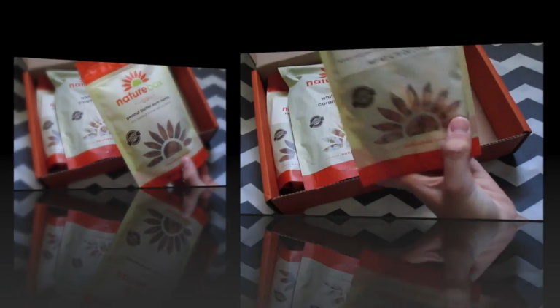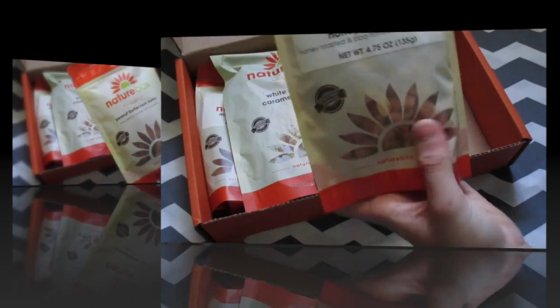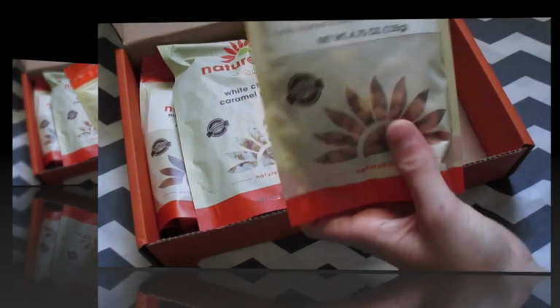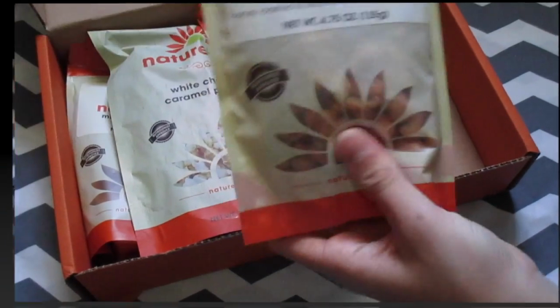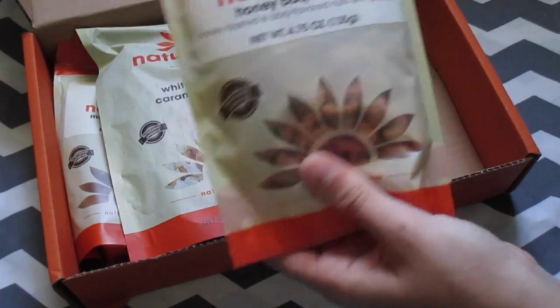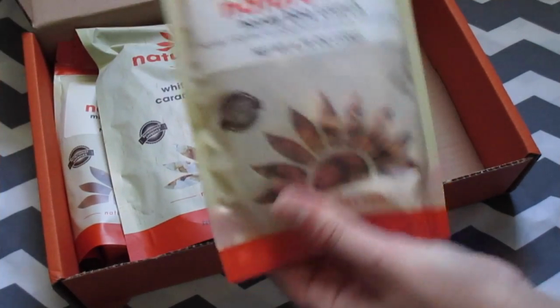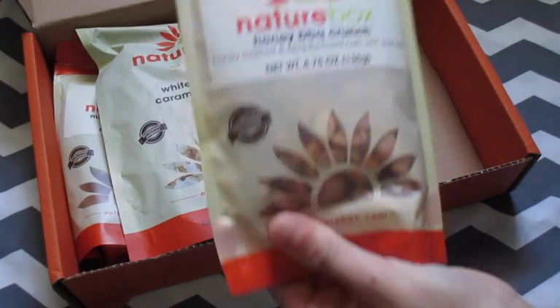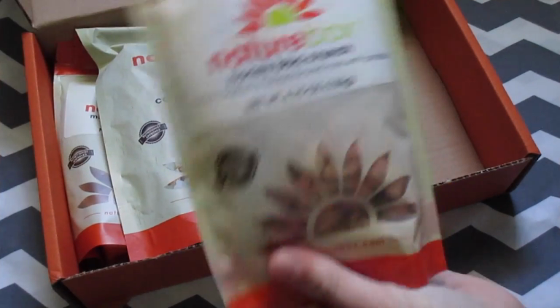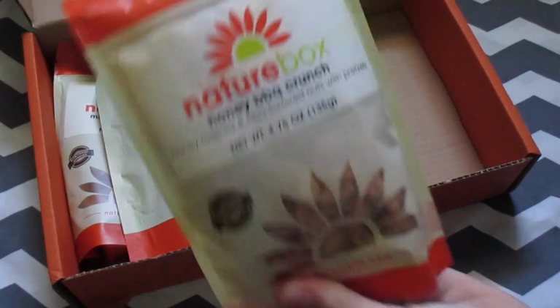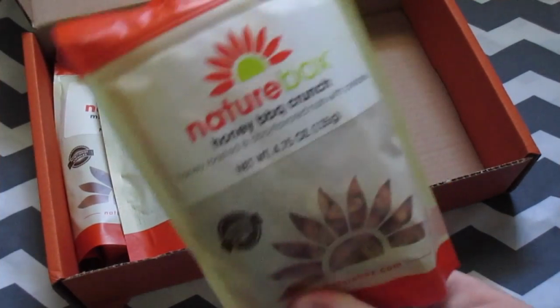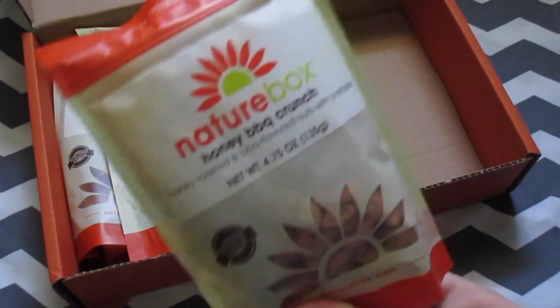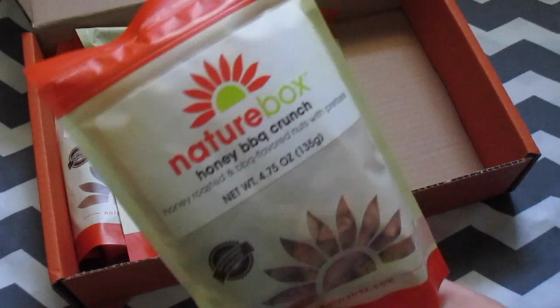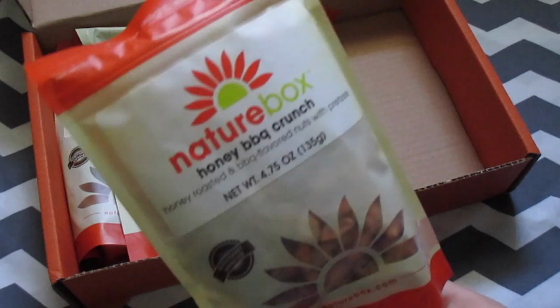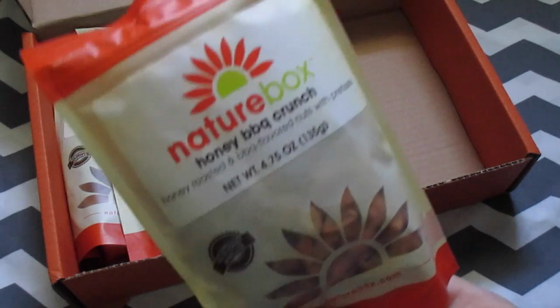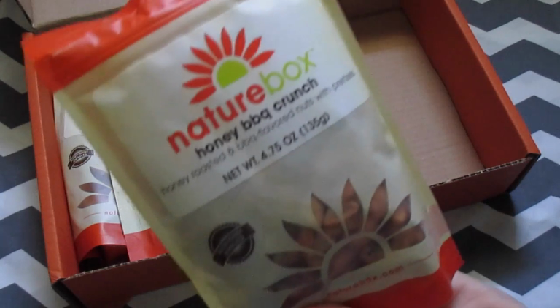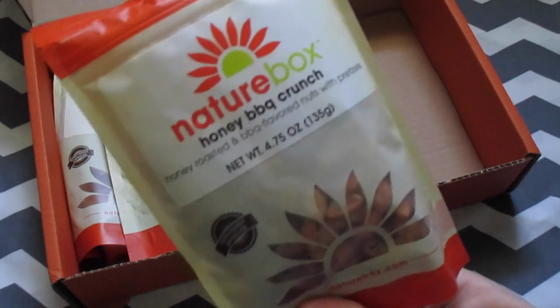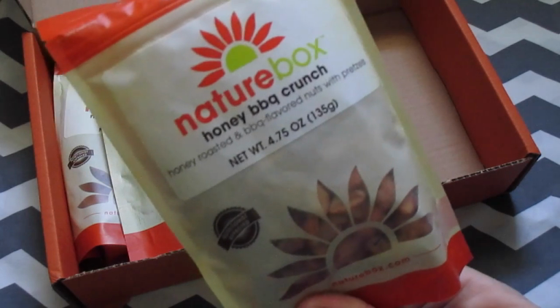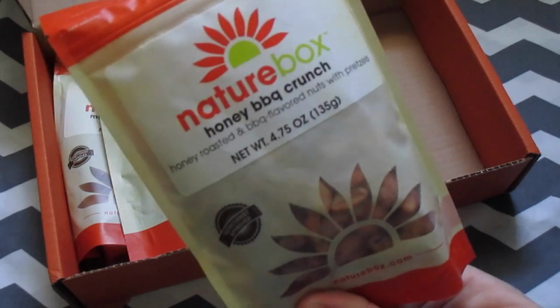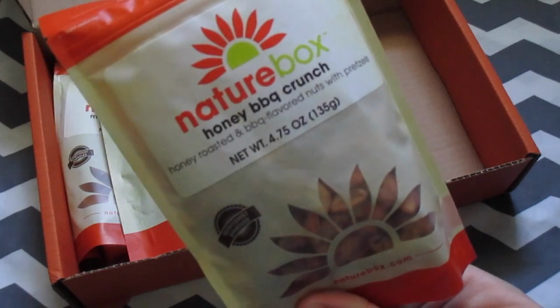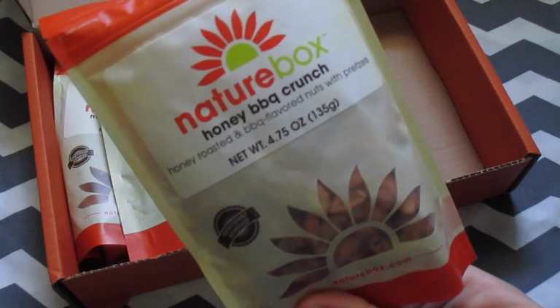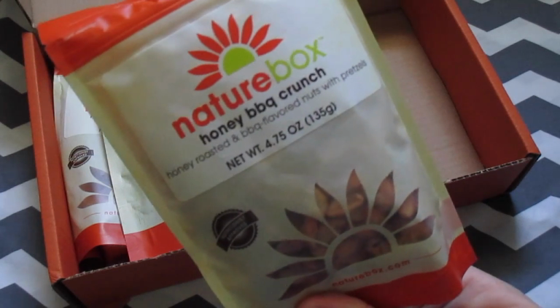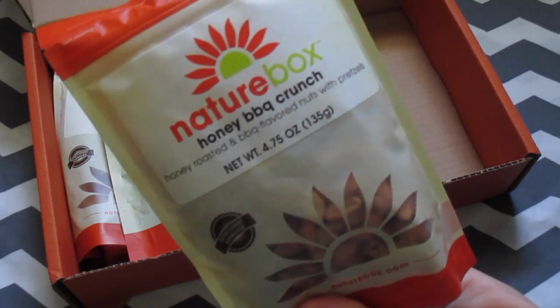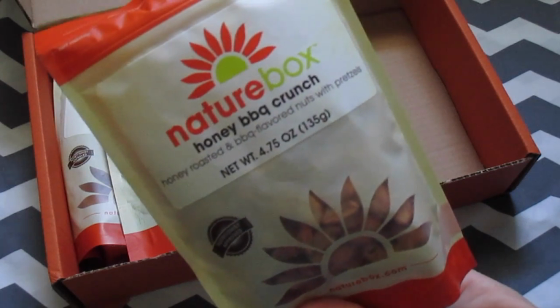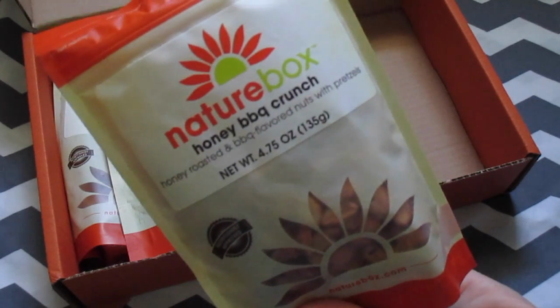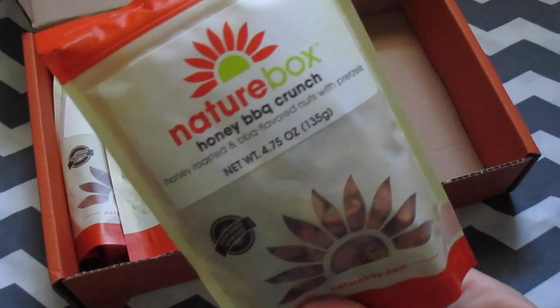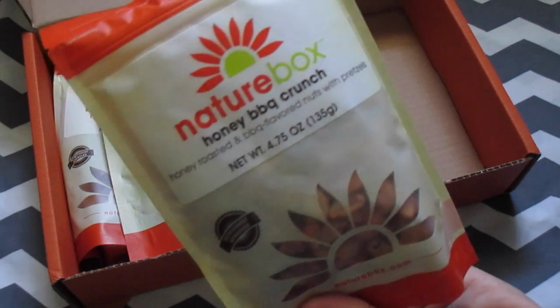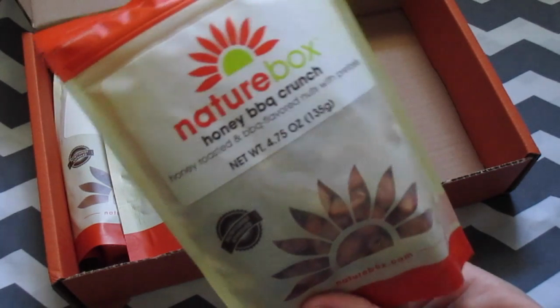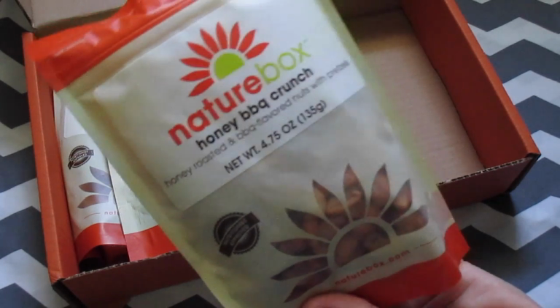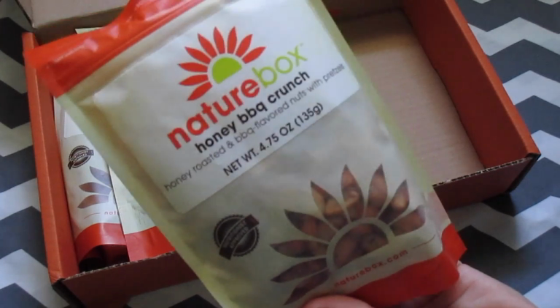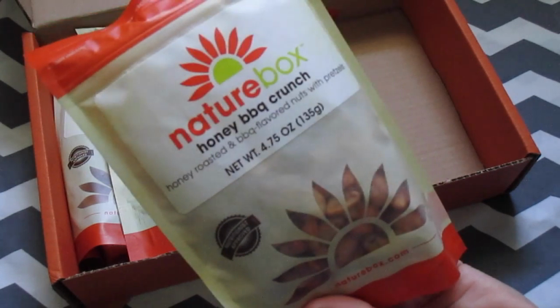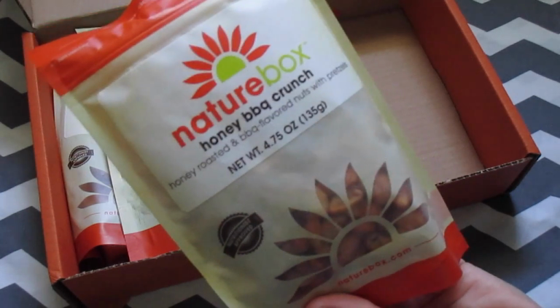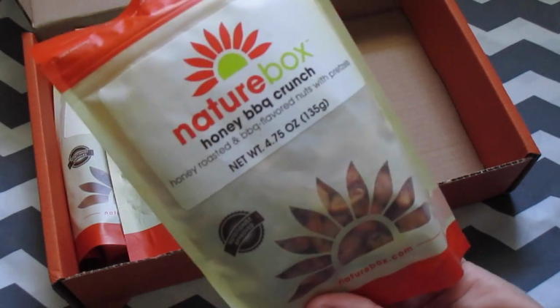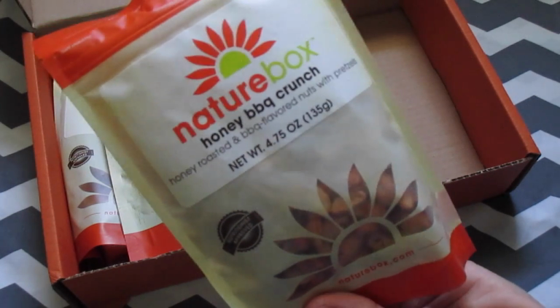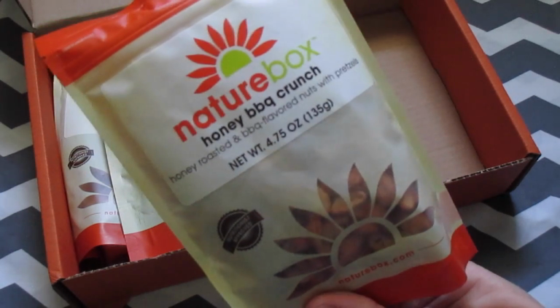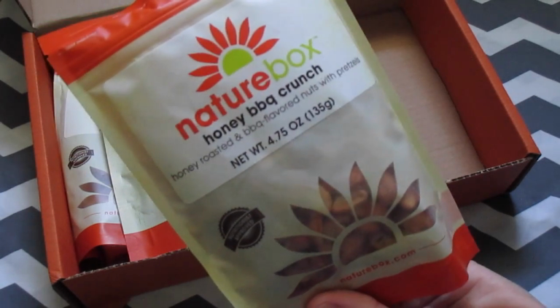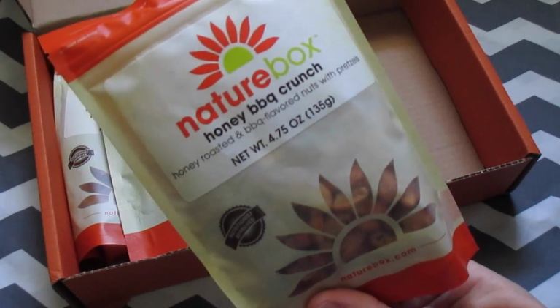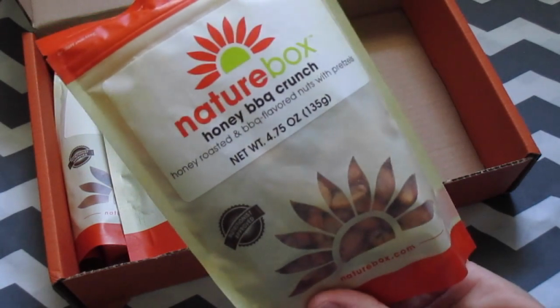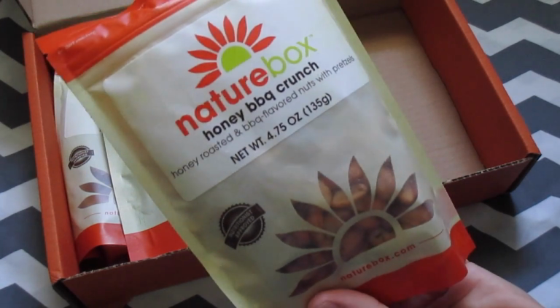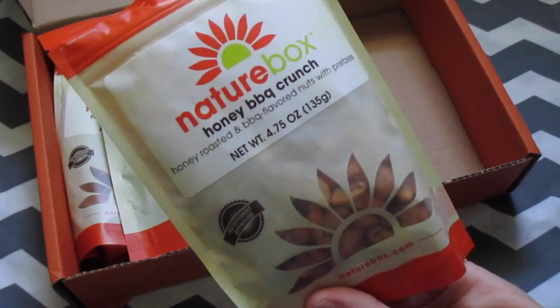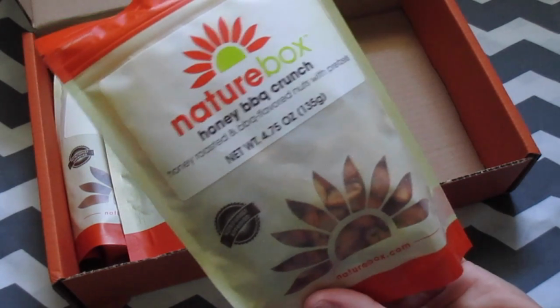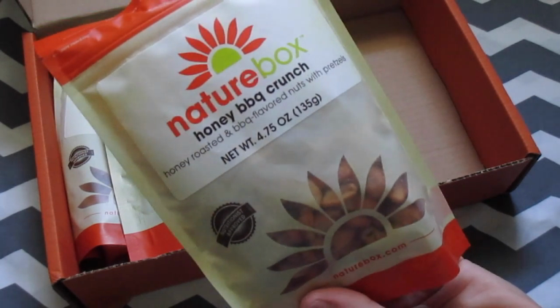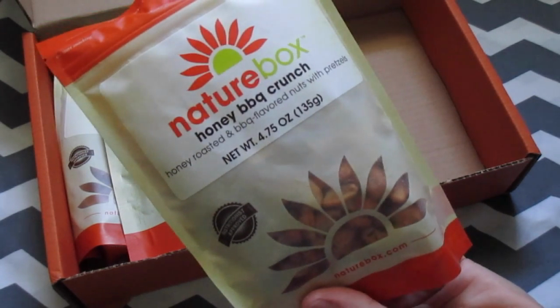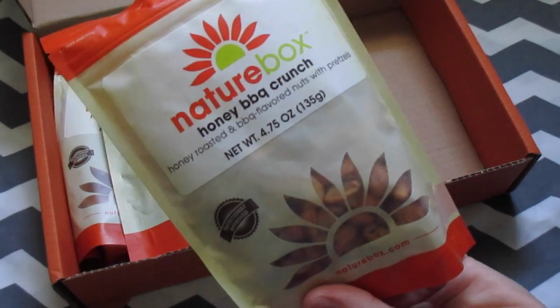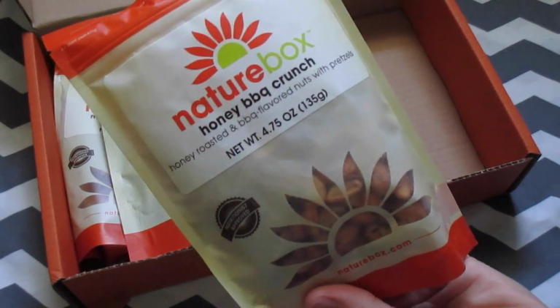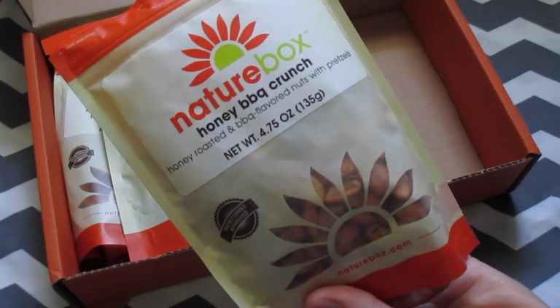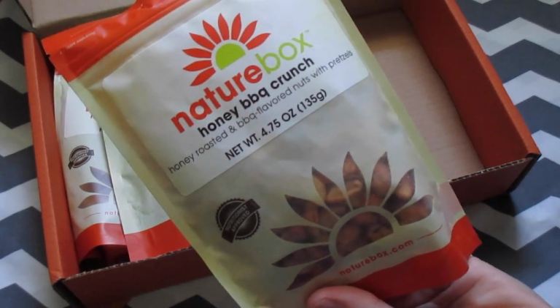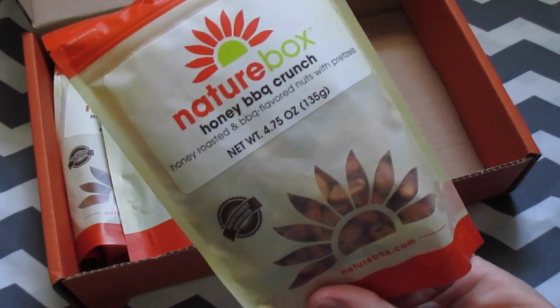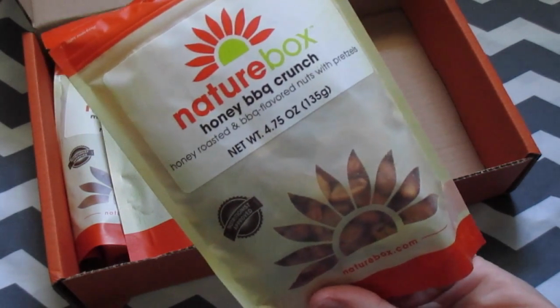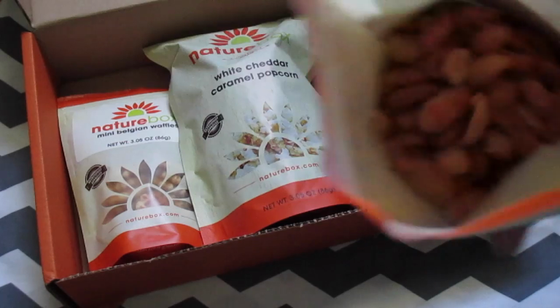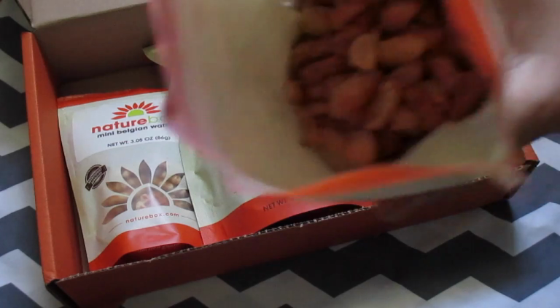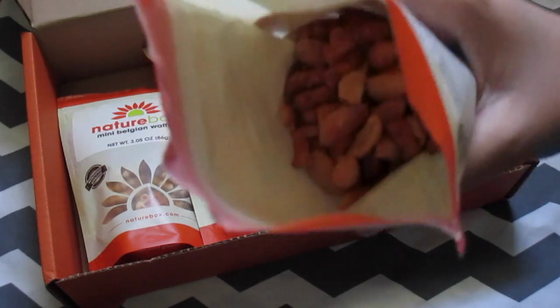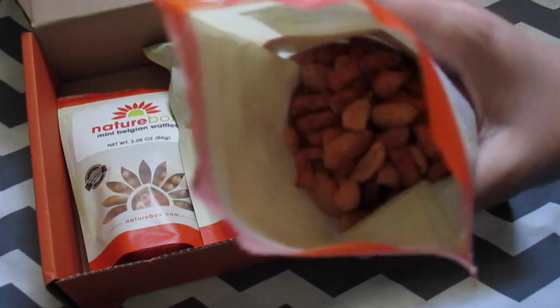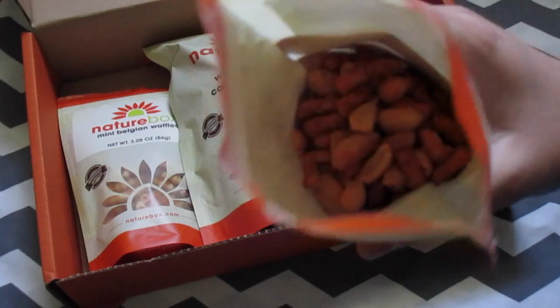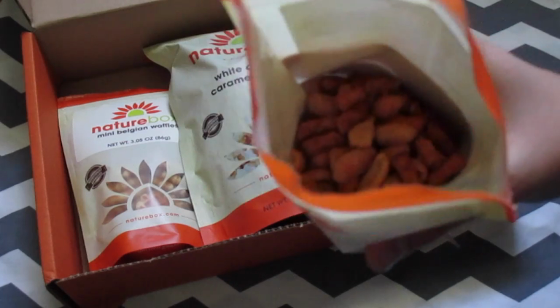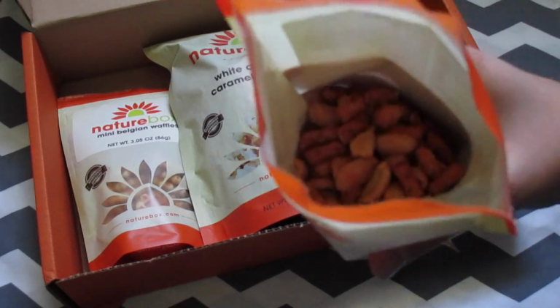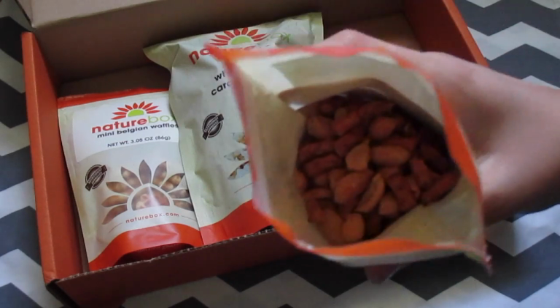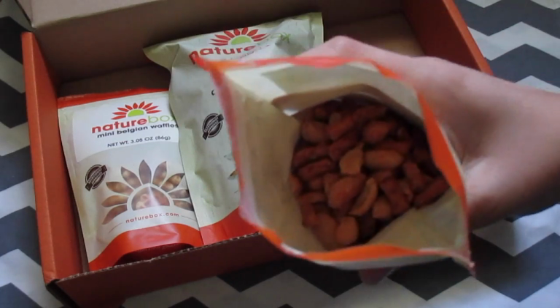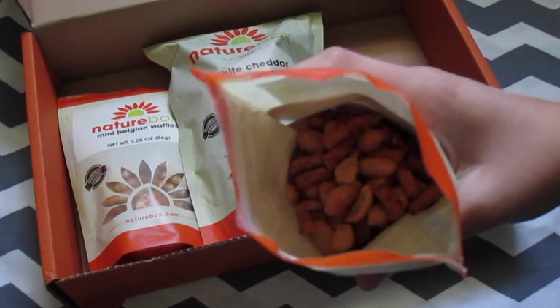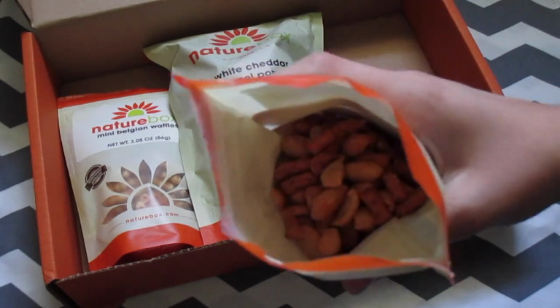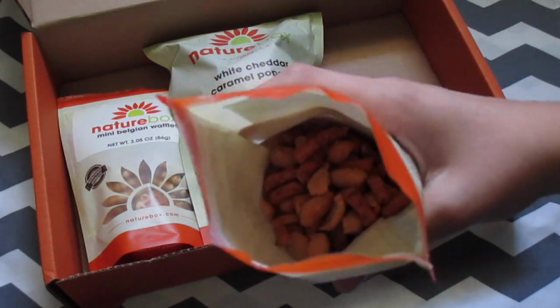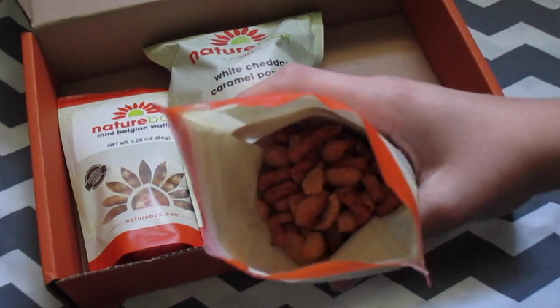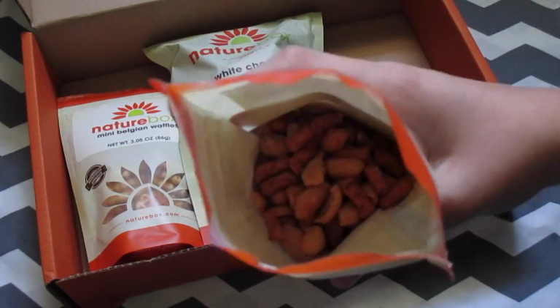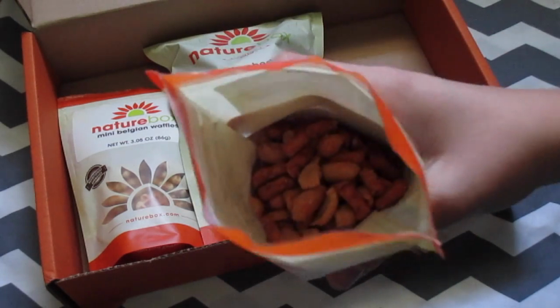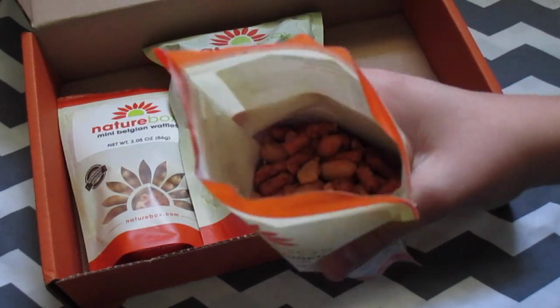The next thing I got is this nut mix called honey barbecue crunch — it's just a bunch of nuts and barbecue-flavored things.